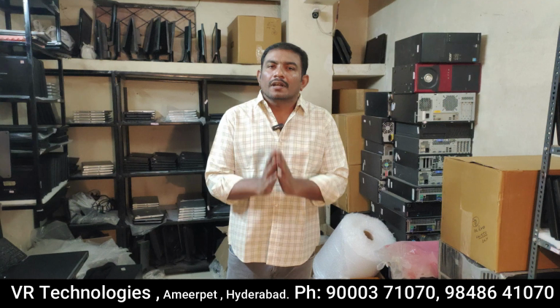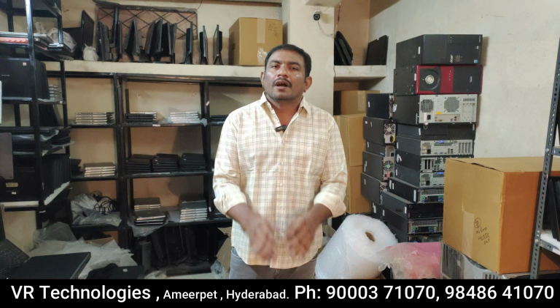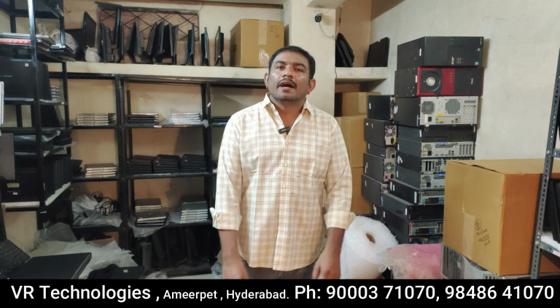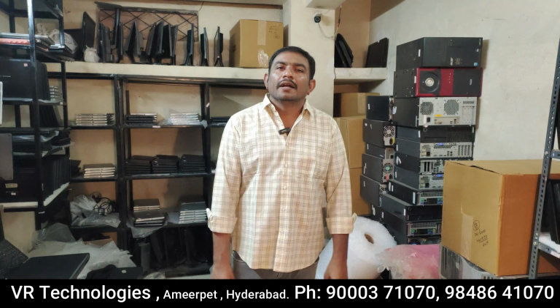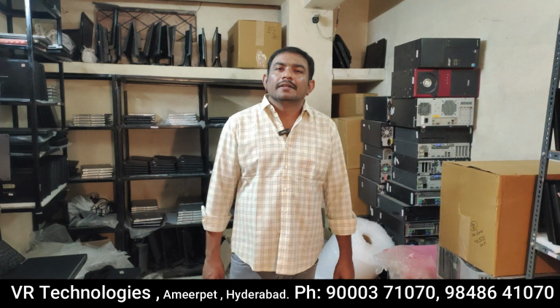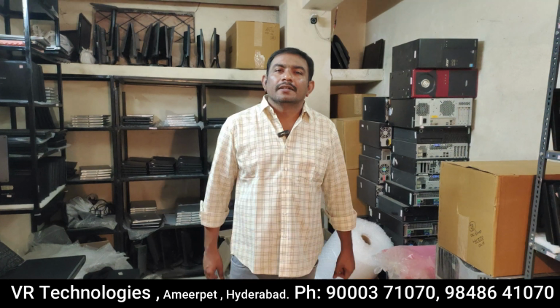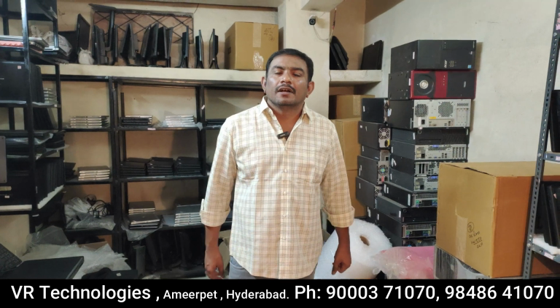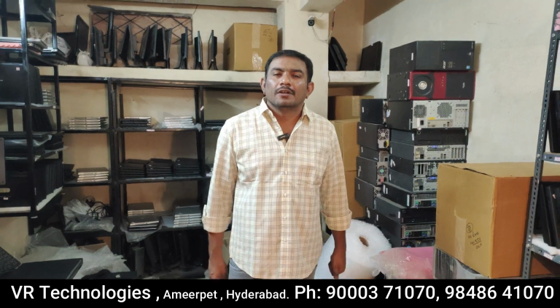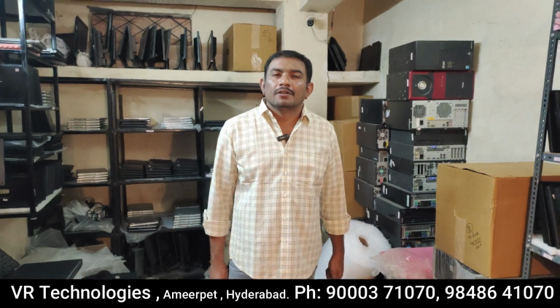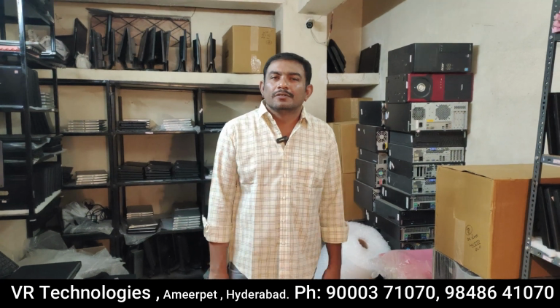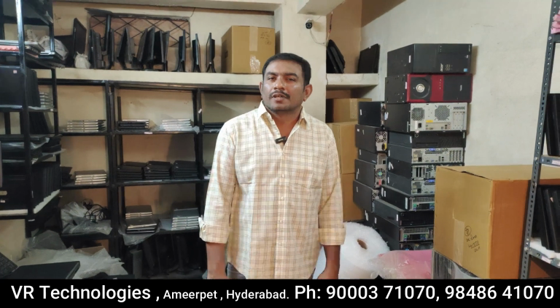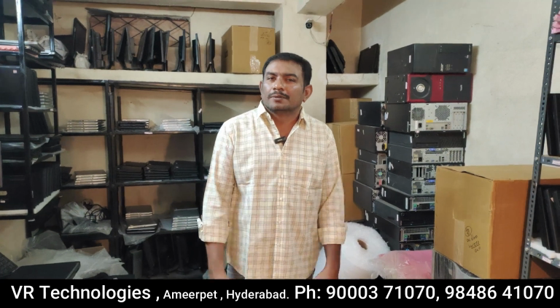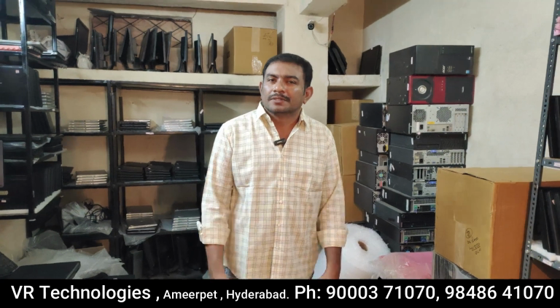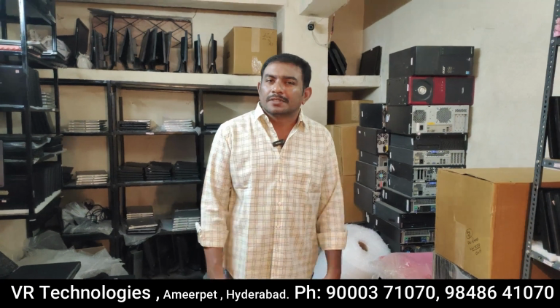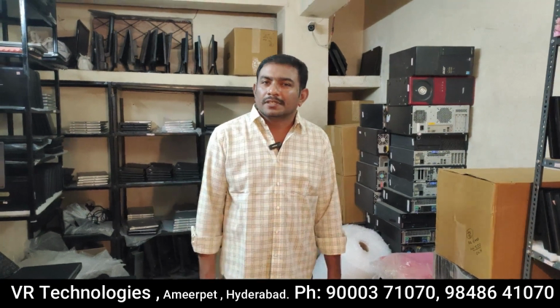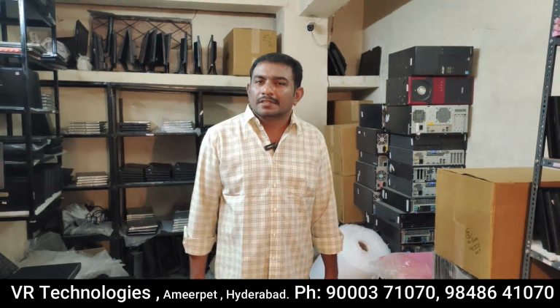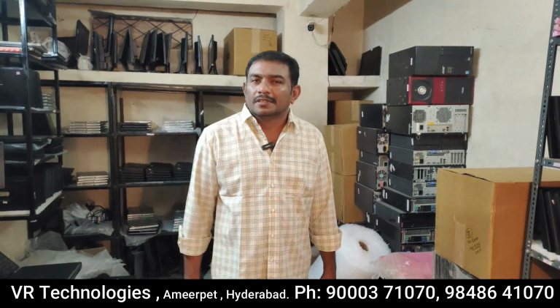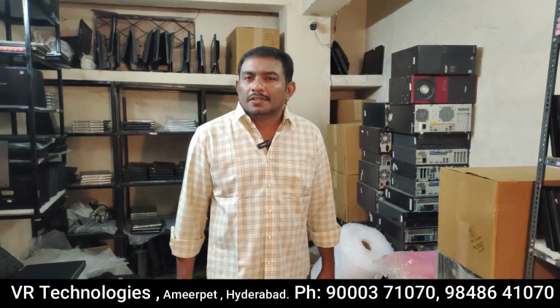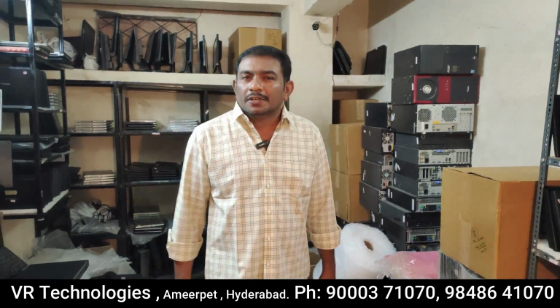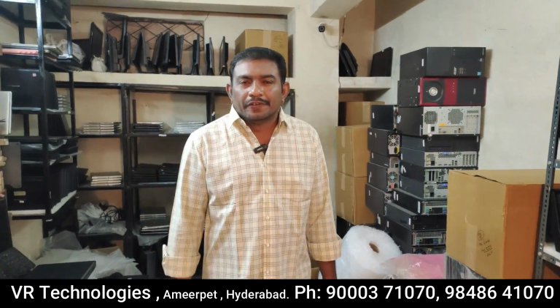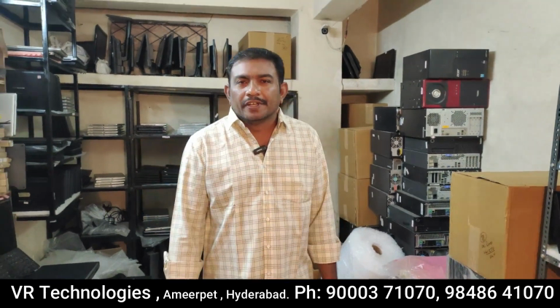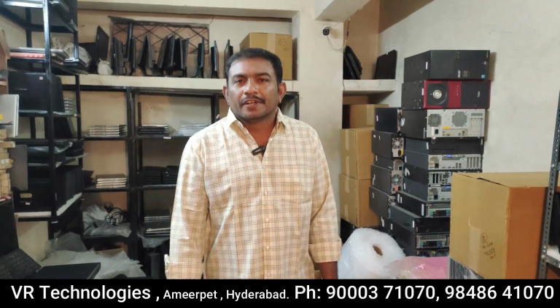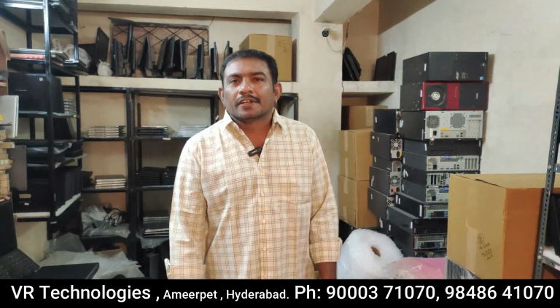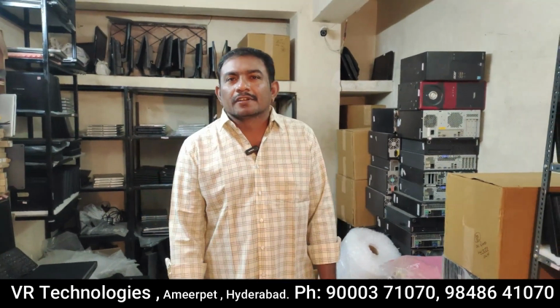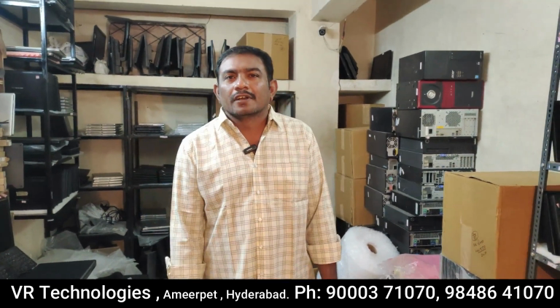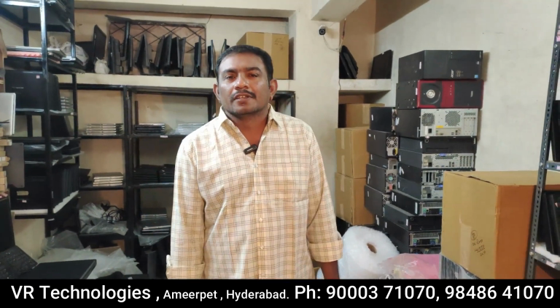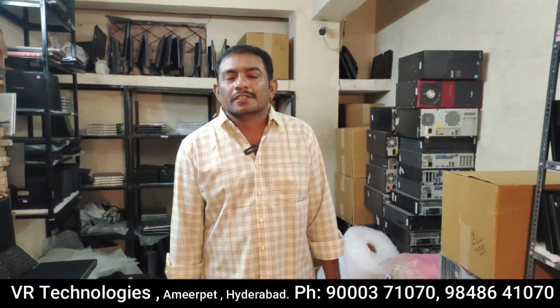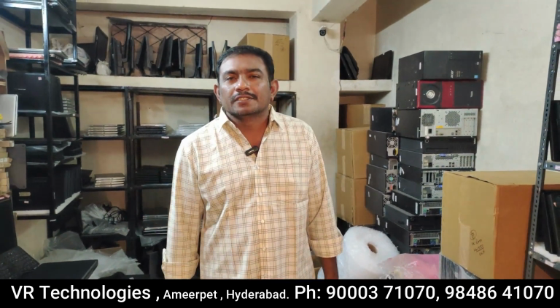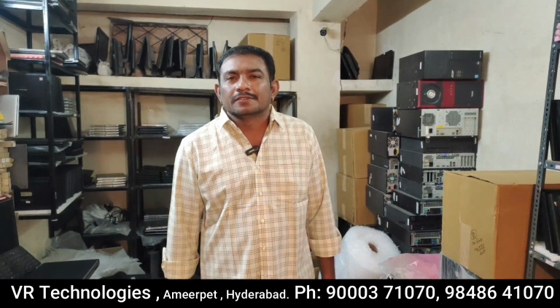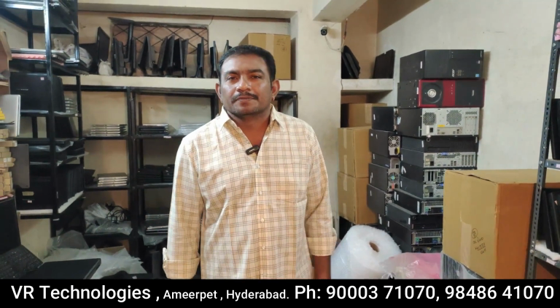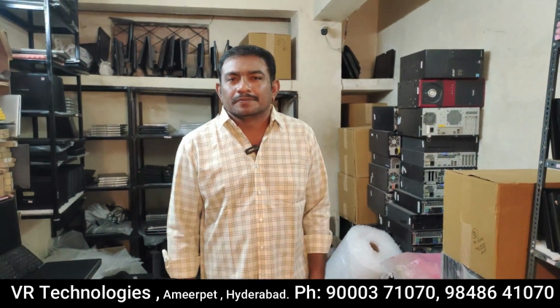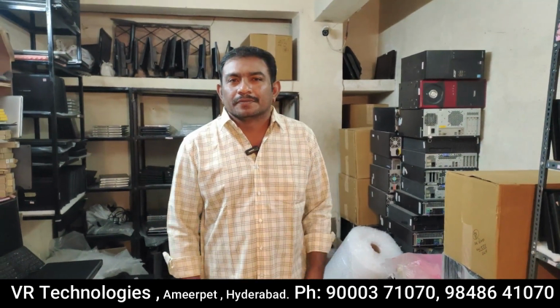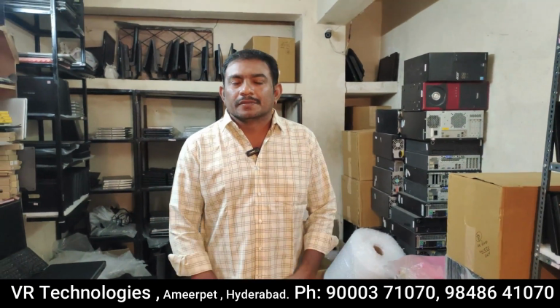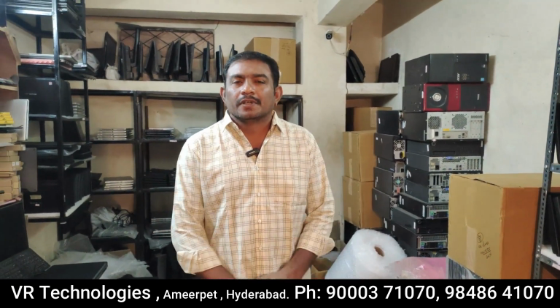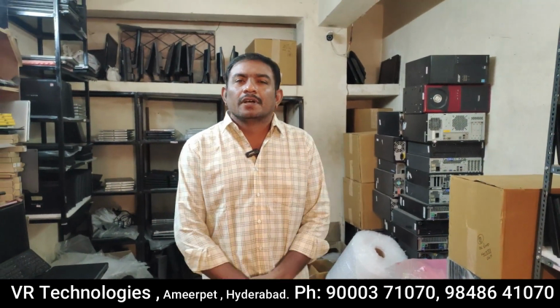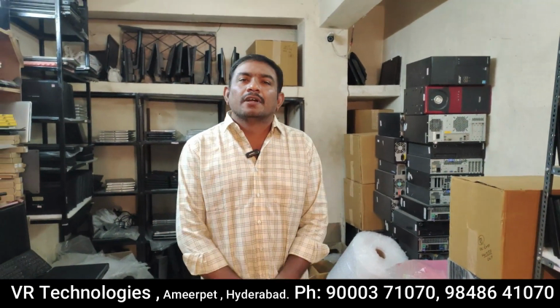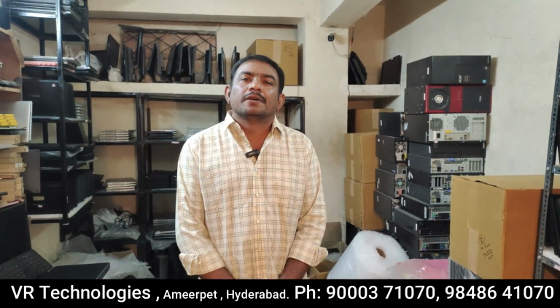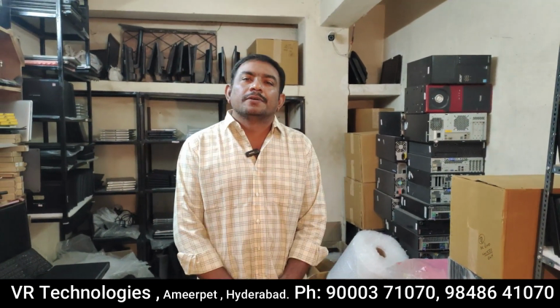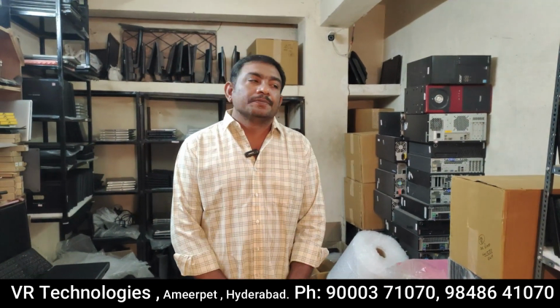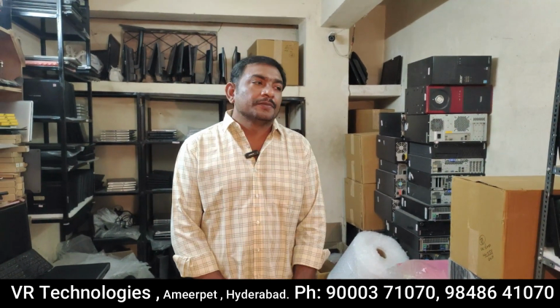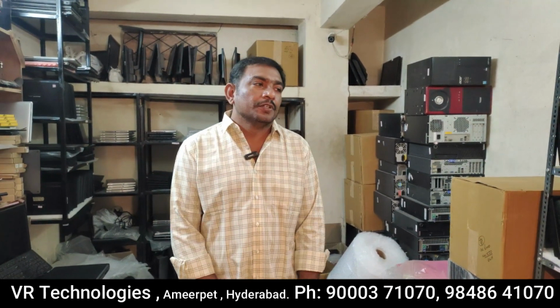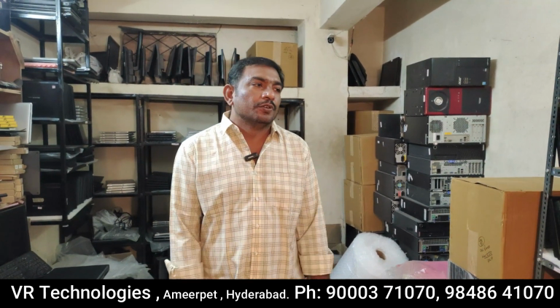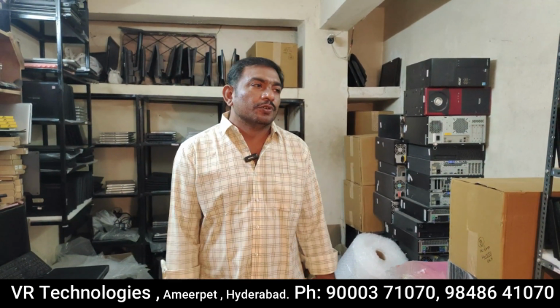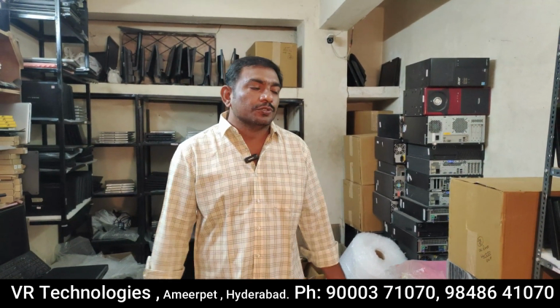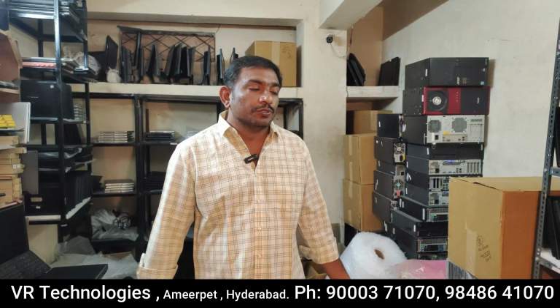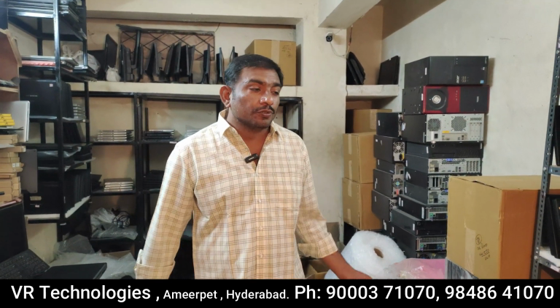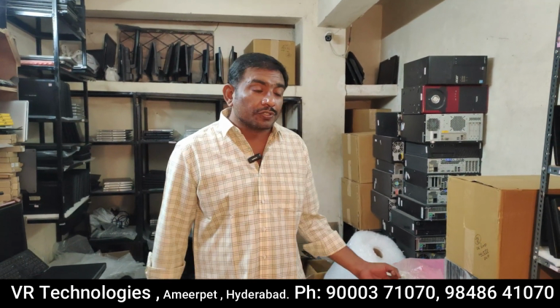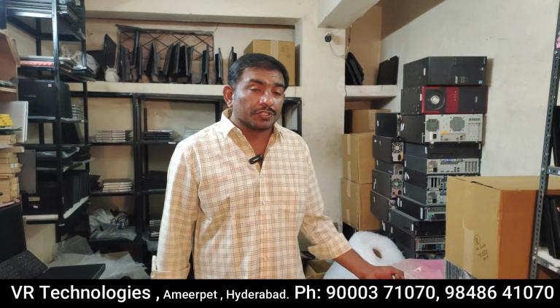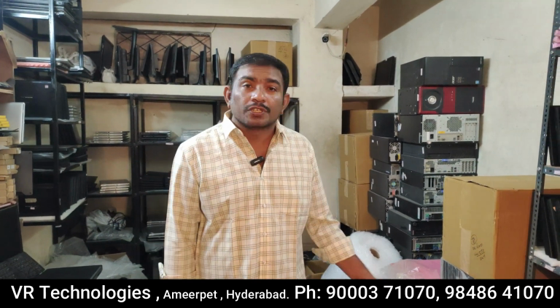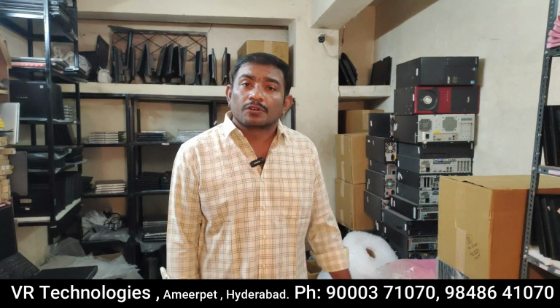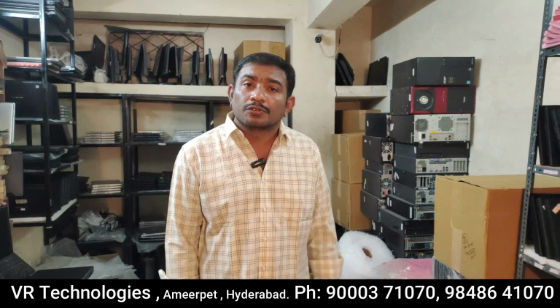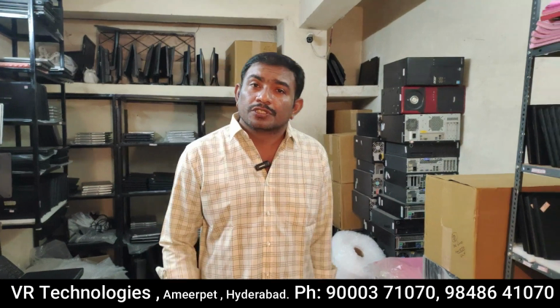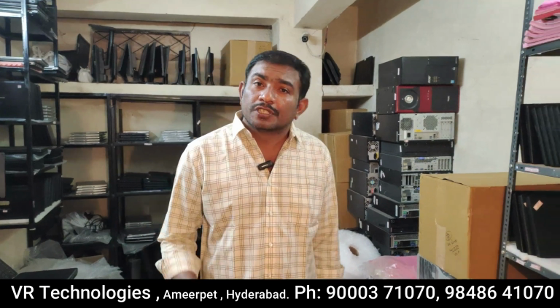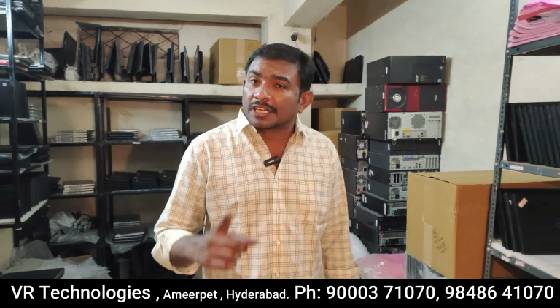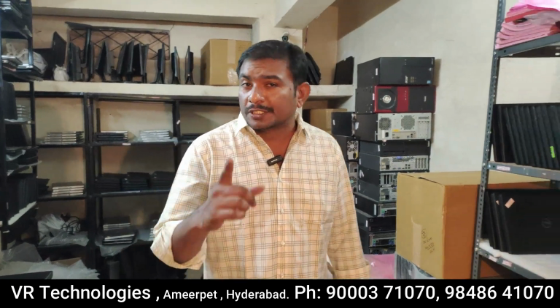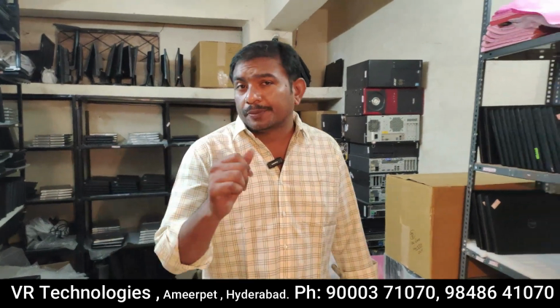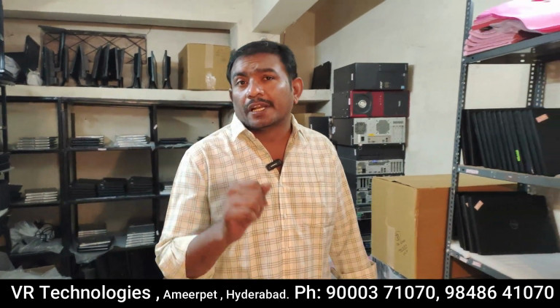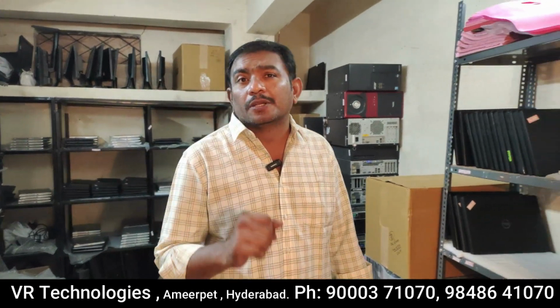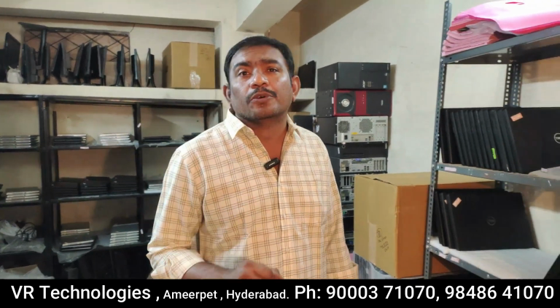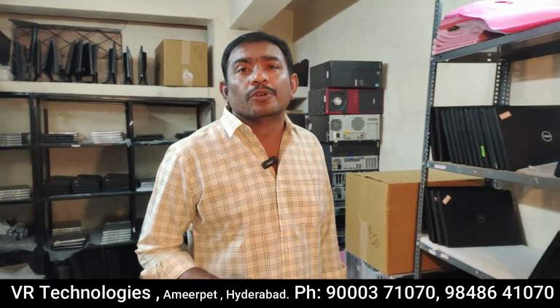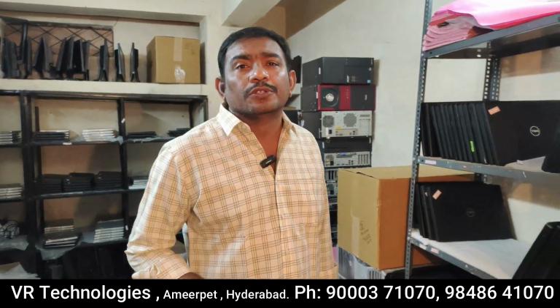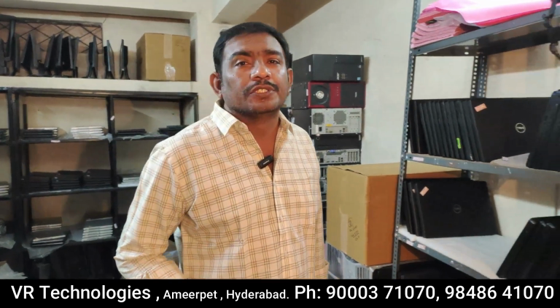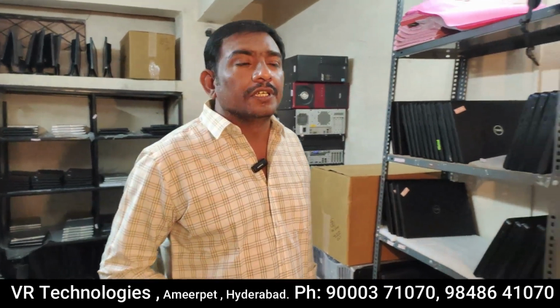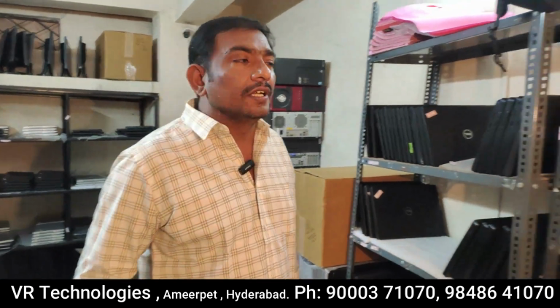Hi, Hello, Namaste. We are Technologies. Today I am going to talk about HP Alert Book.